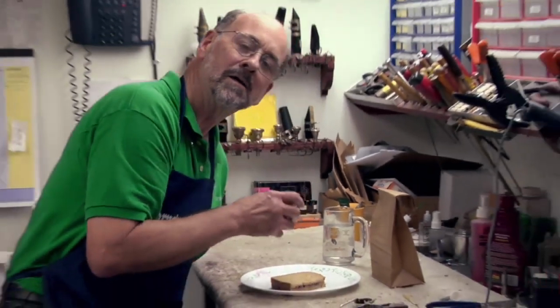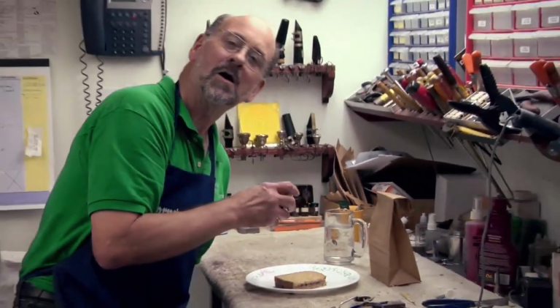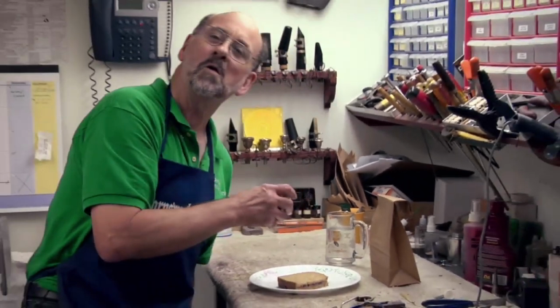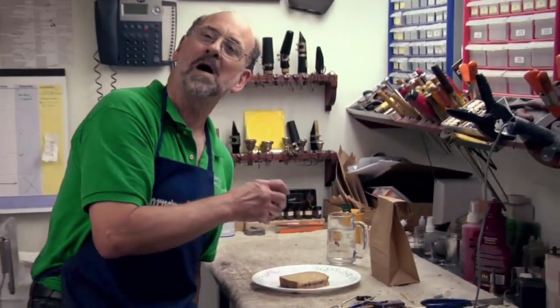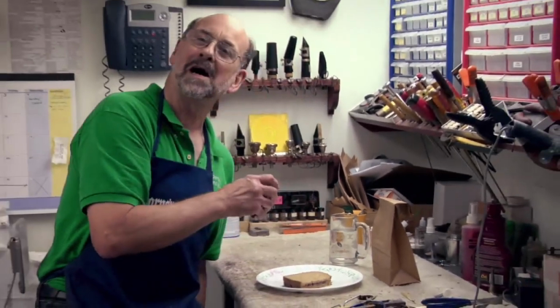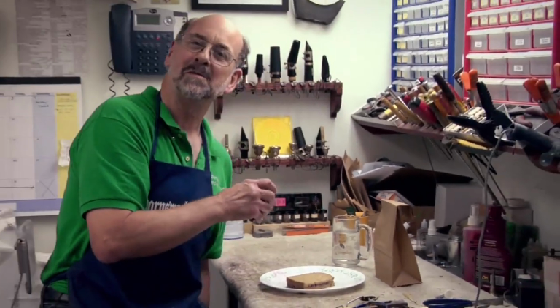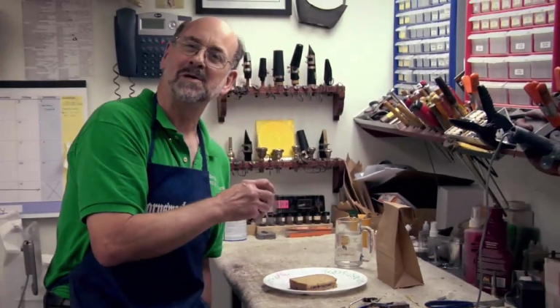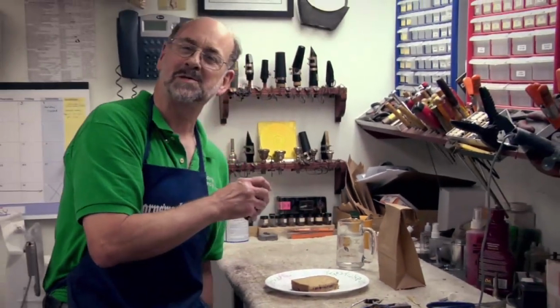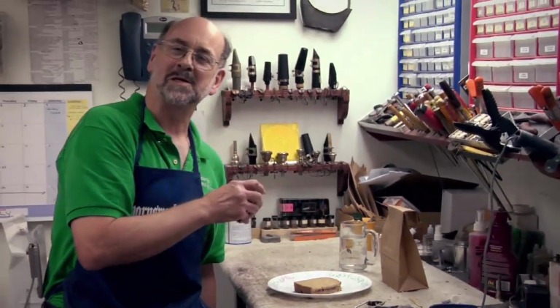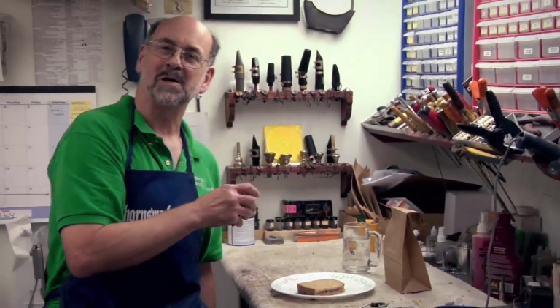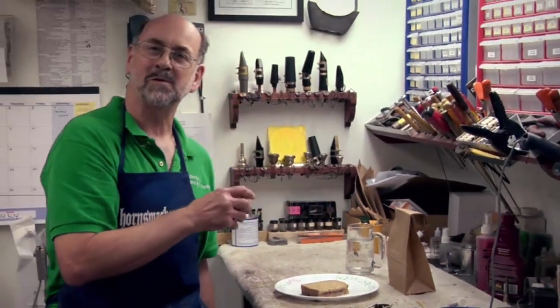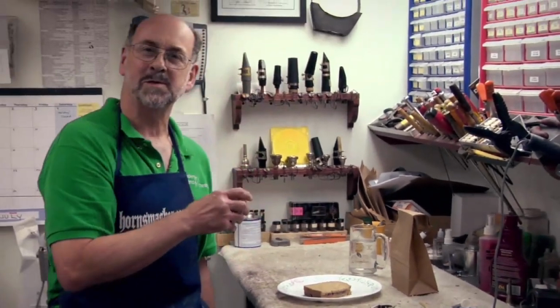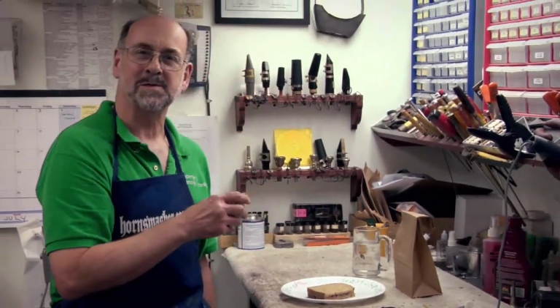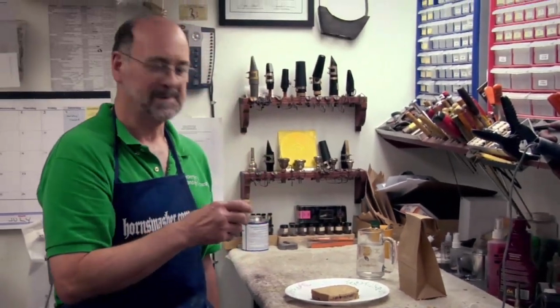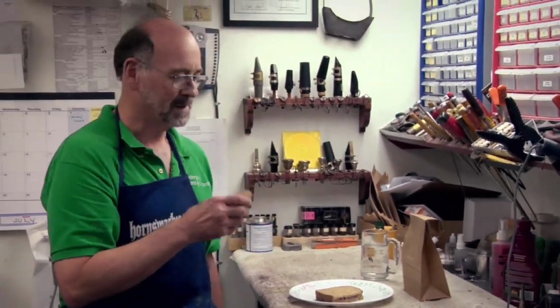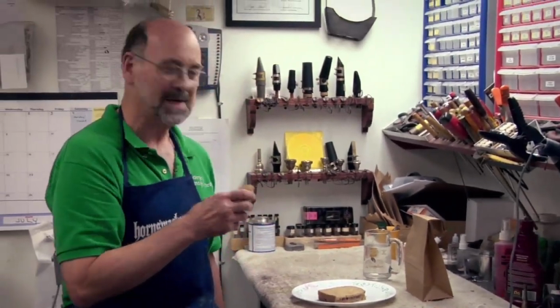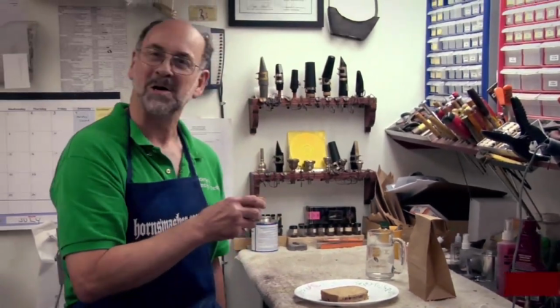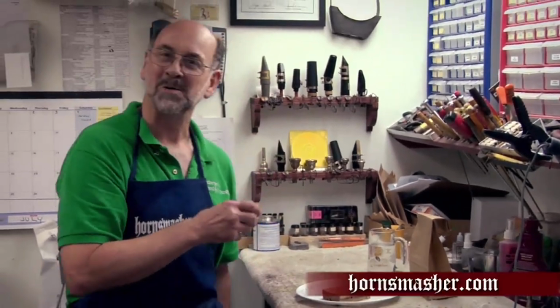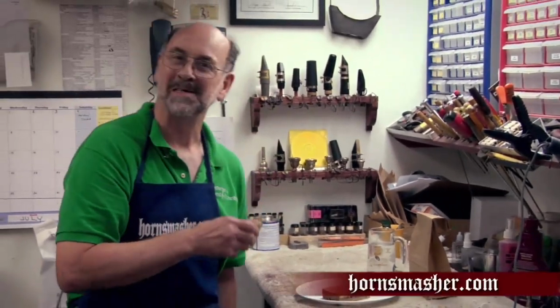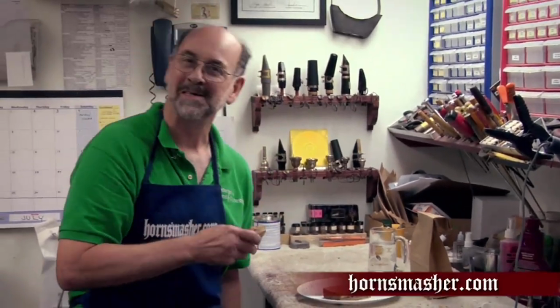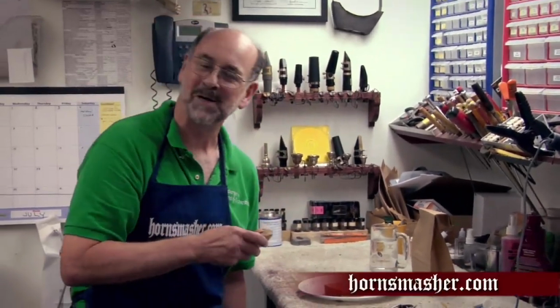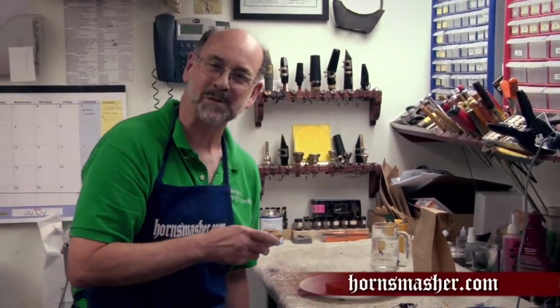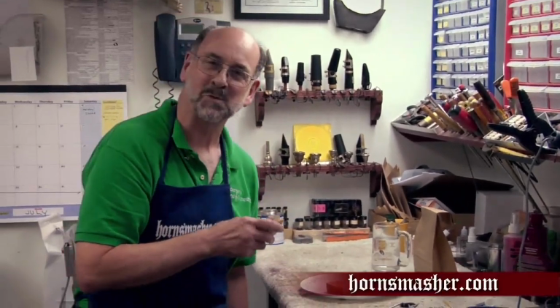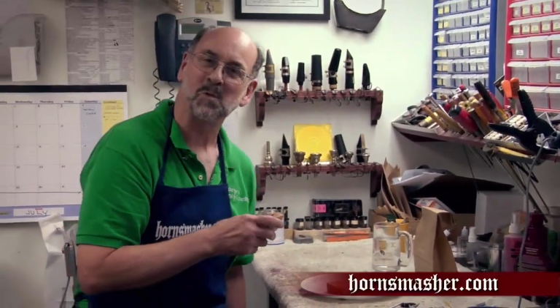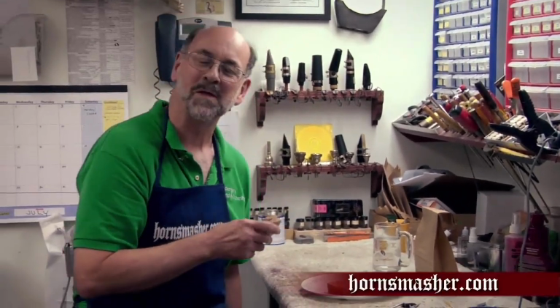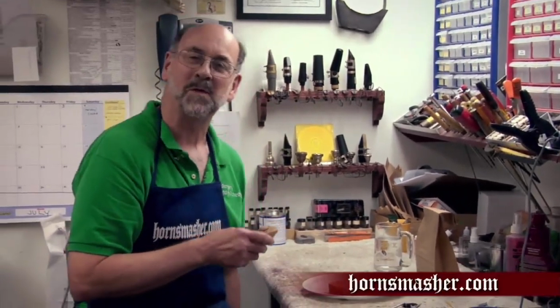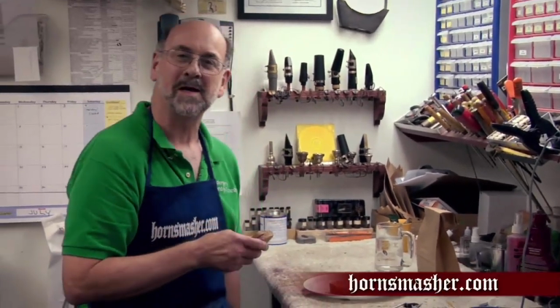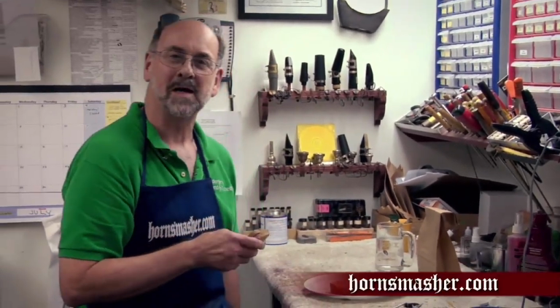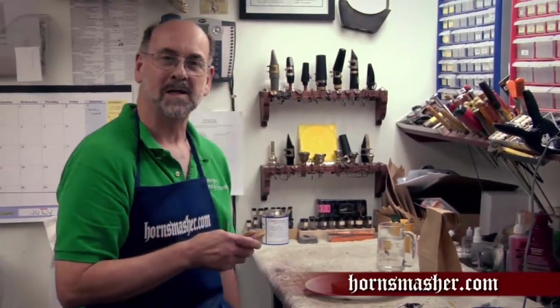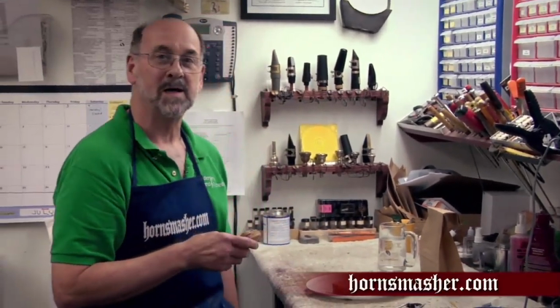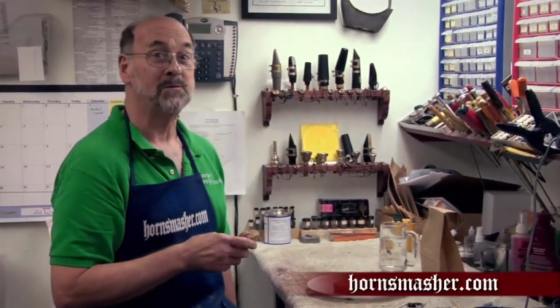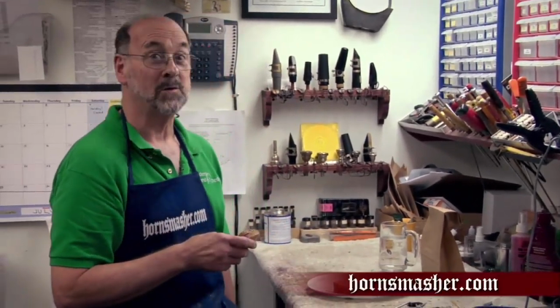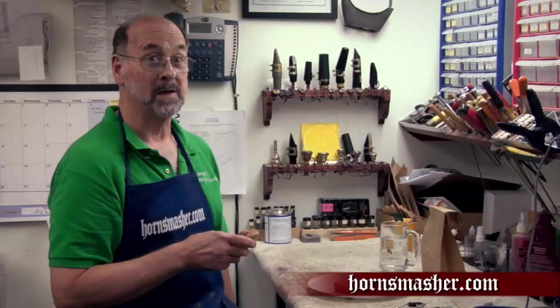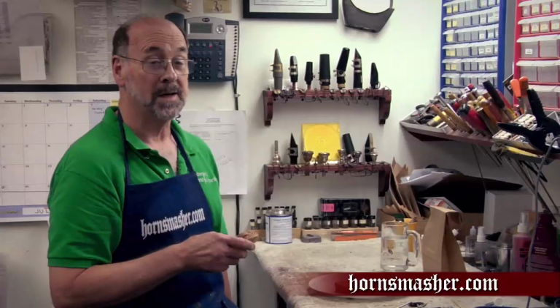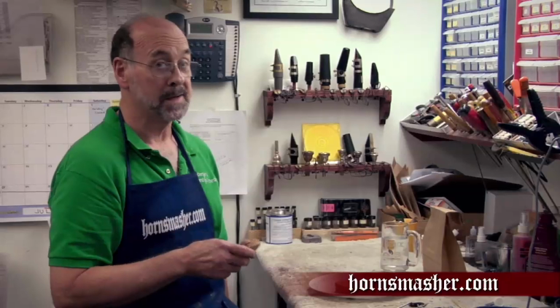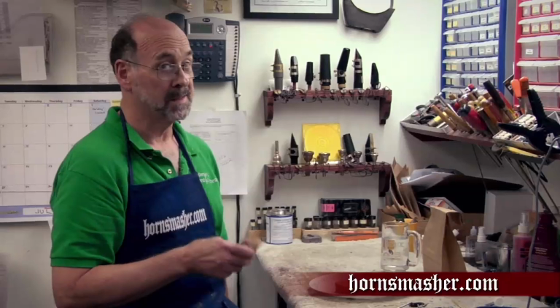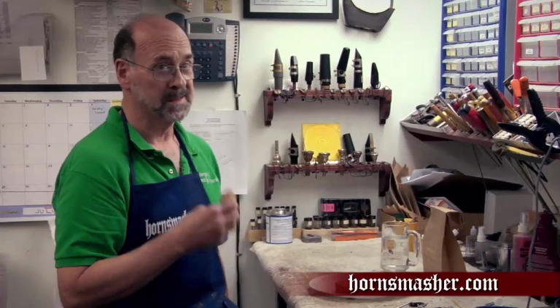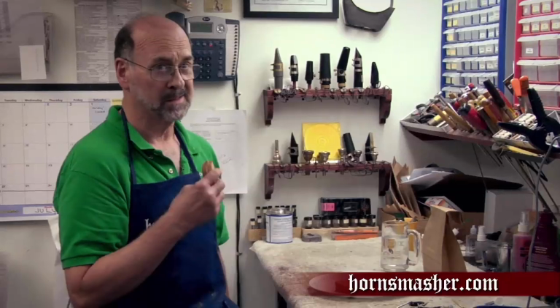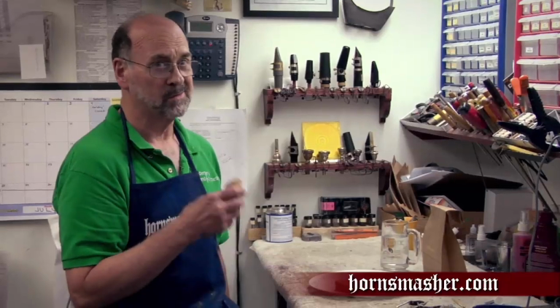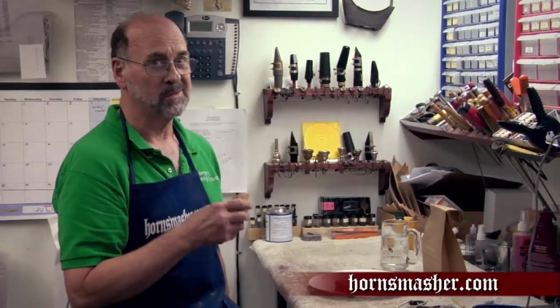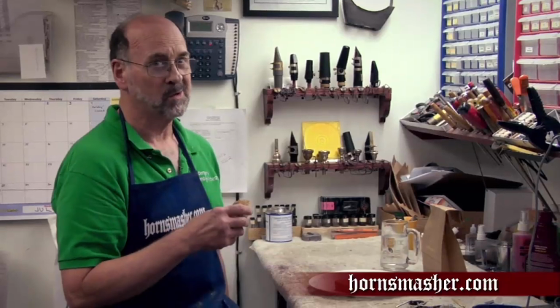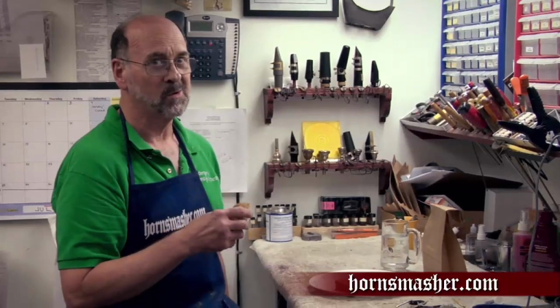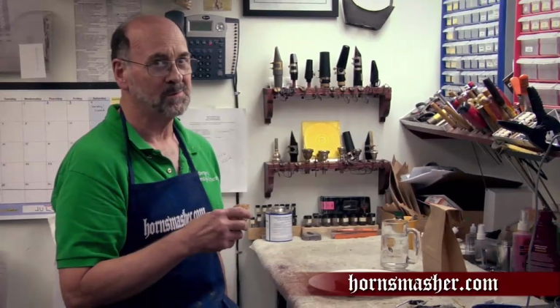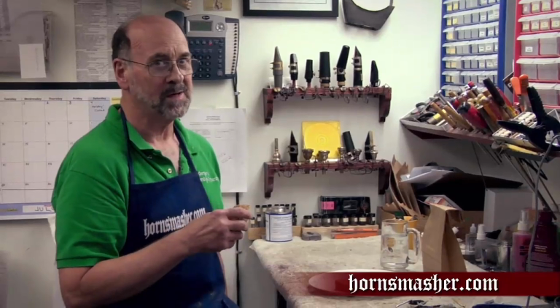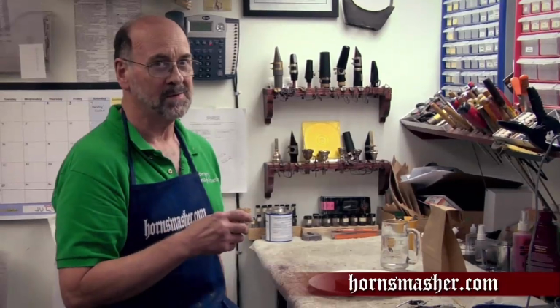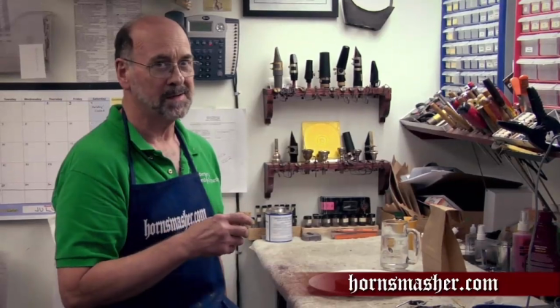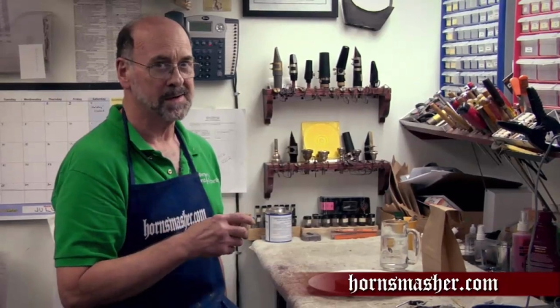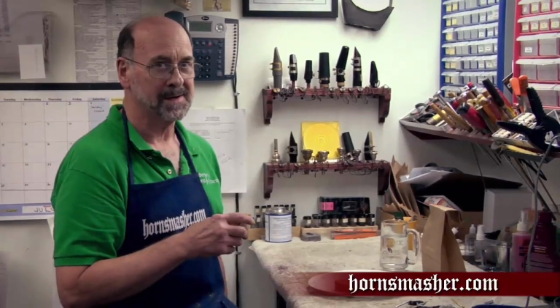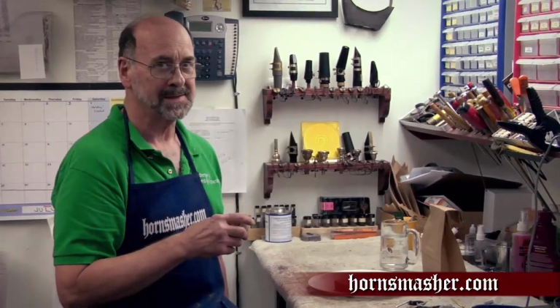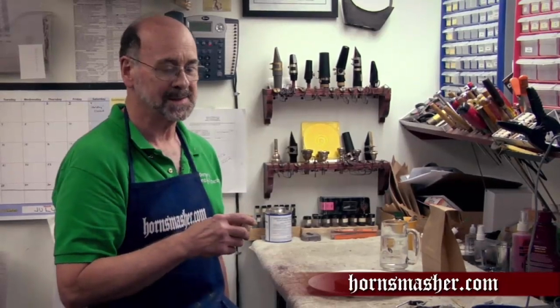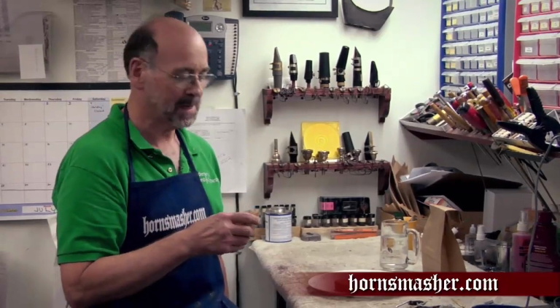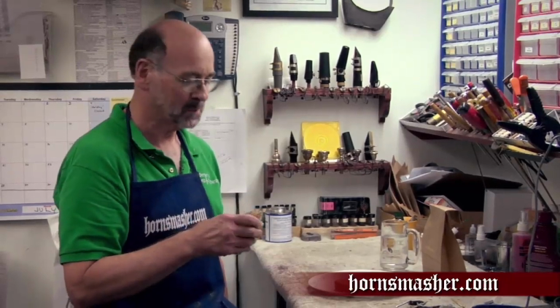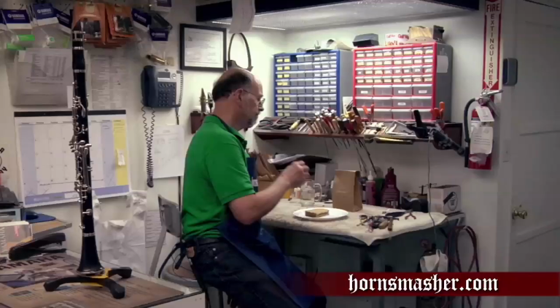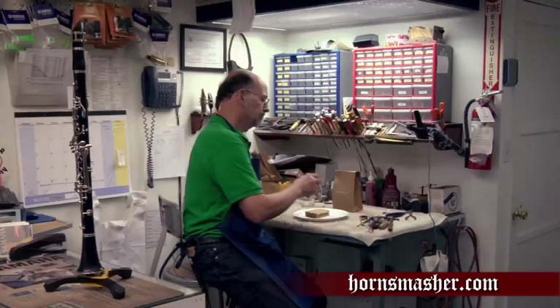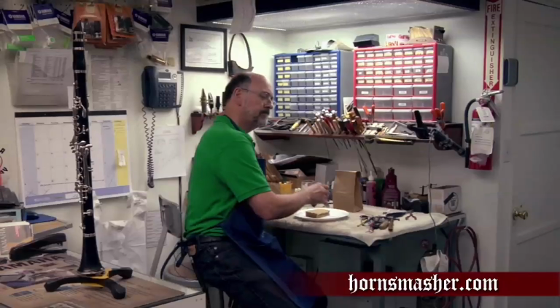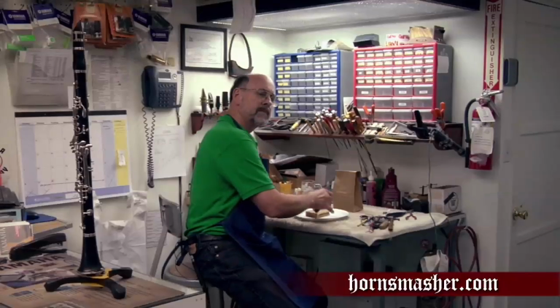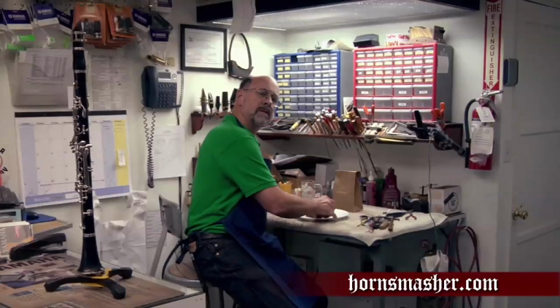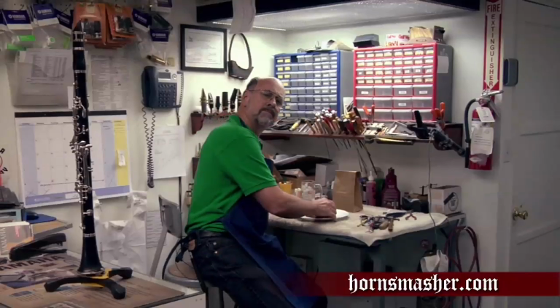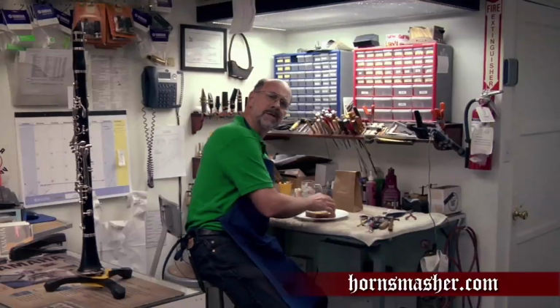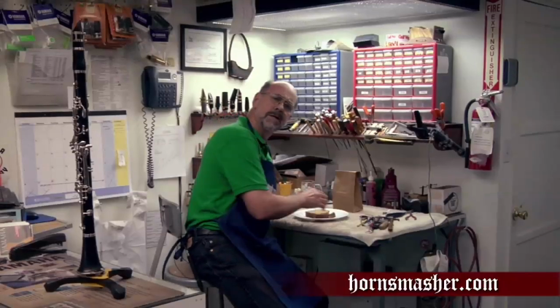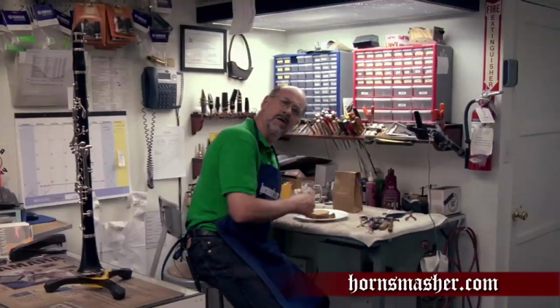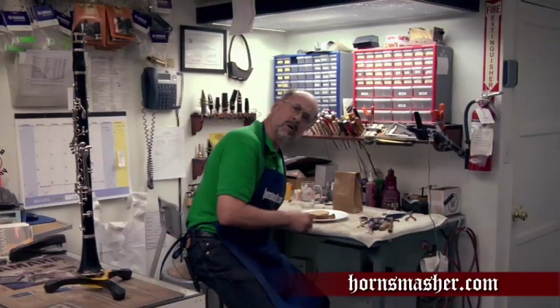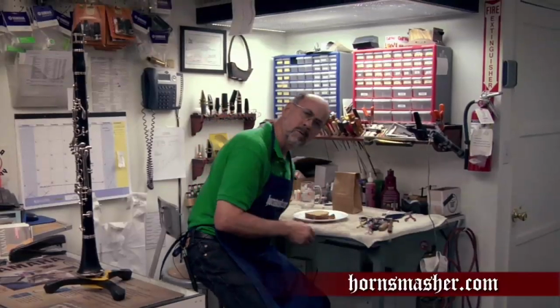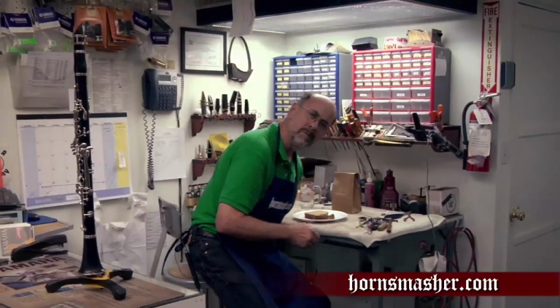Oh, hi, music lovers. You know, if it's one thing I love for lunch, it's a good old PB&J sandwich. But you know, peanut butter and jelly is going to play a big part in today's smash.